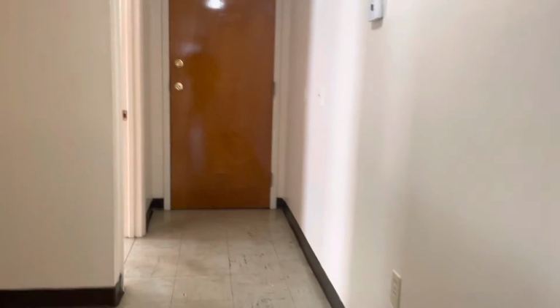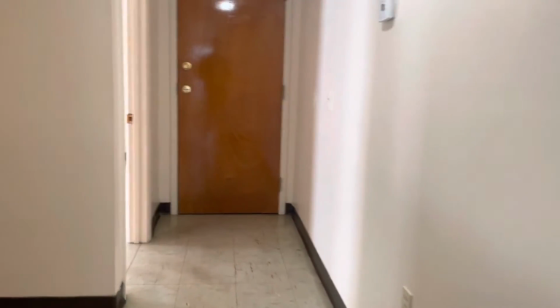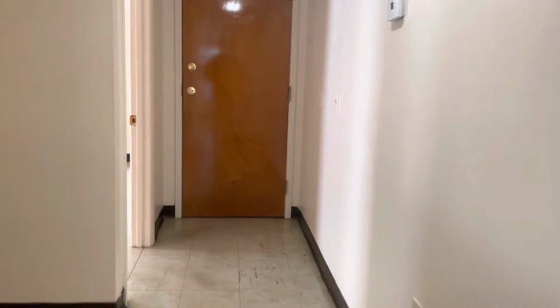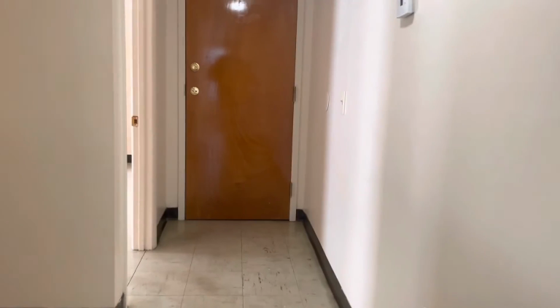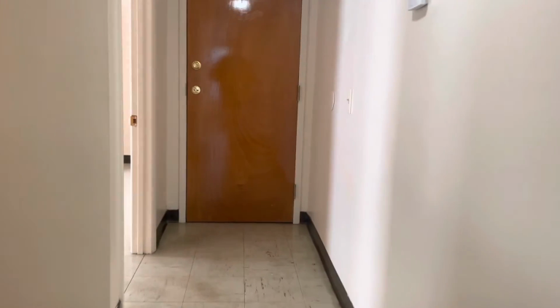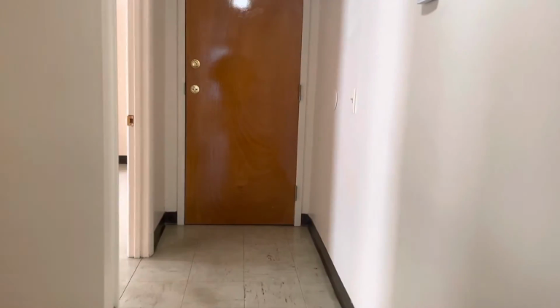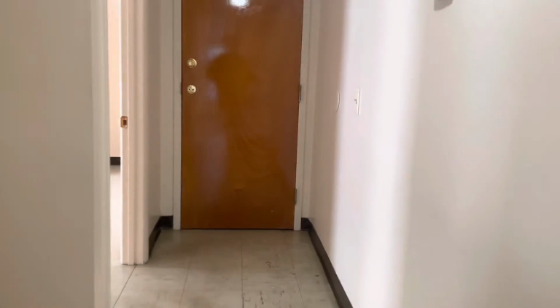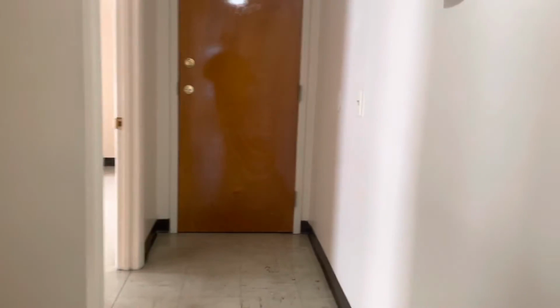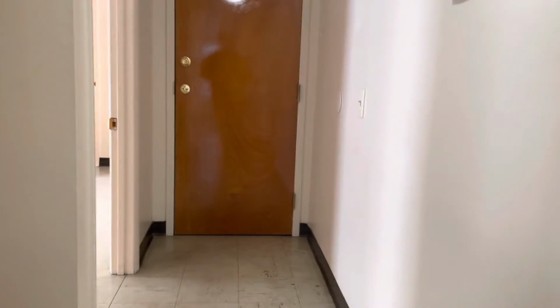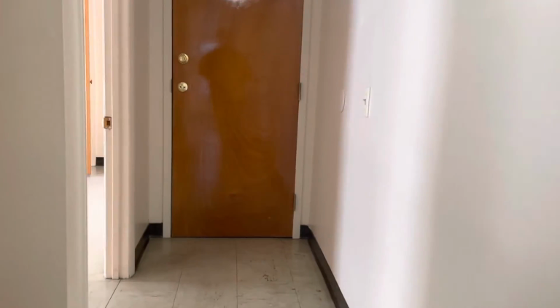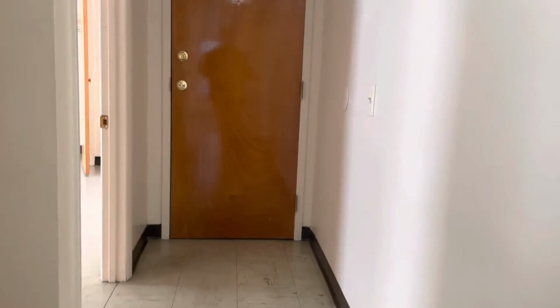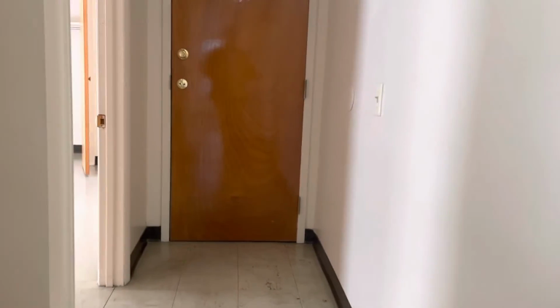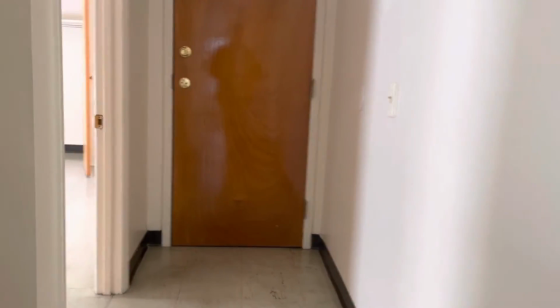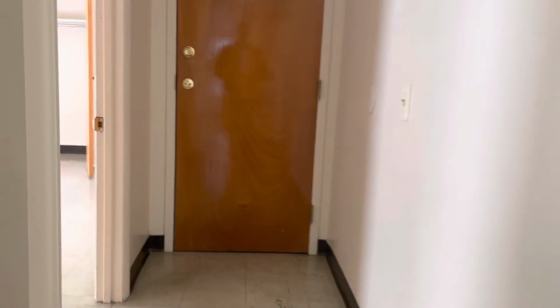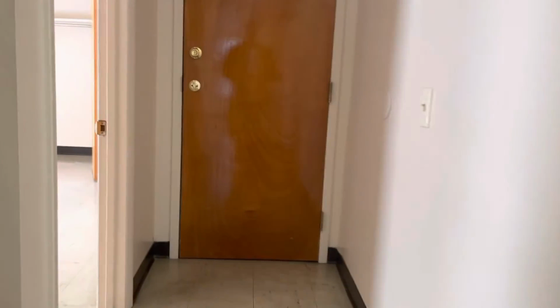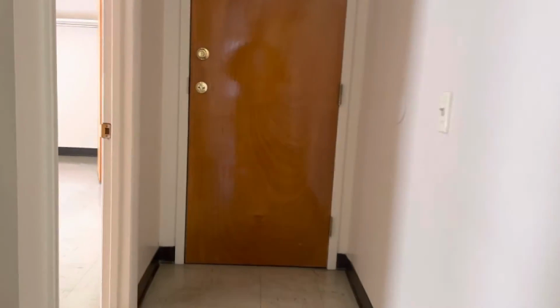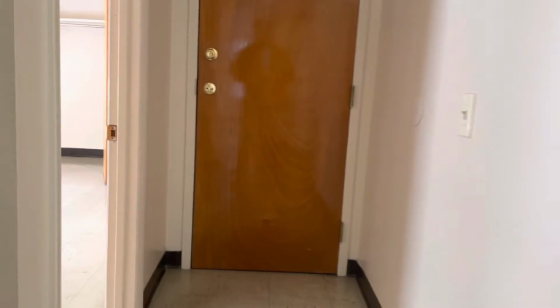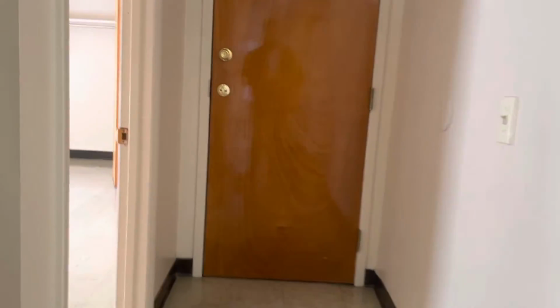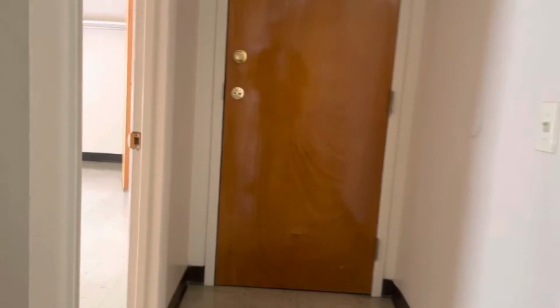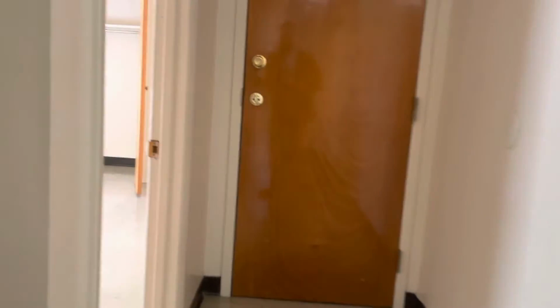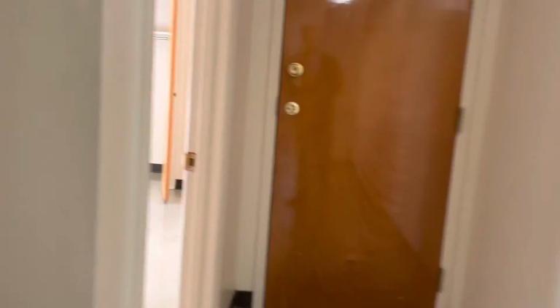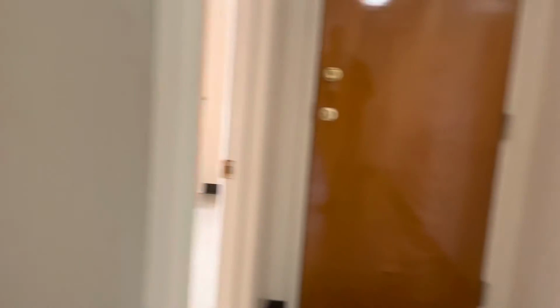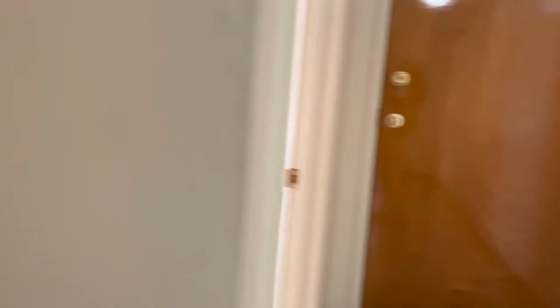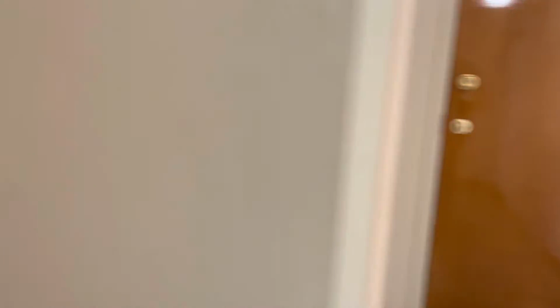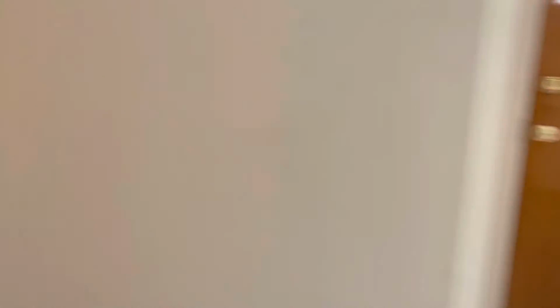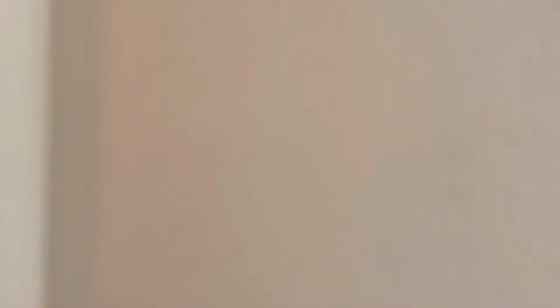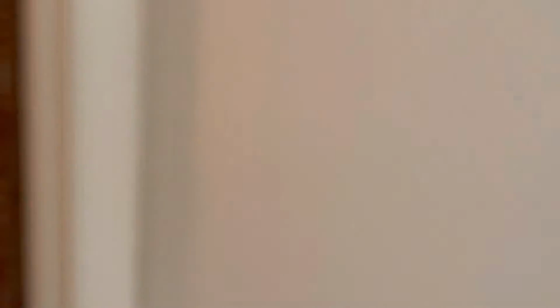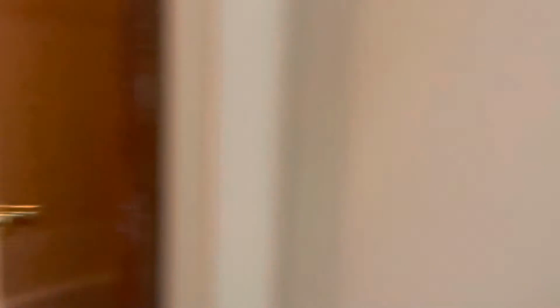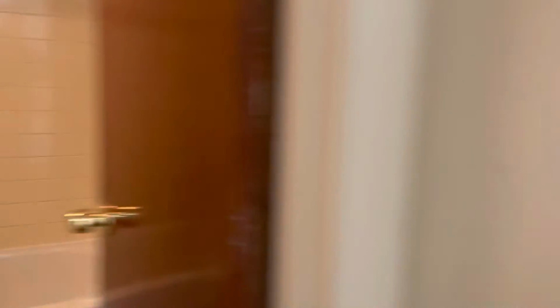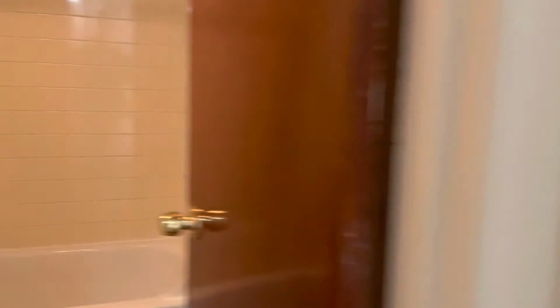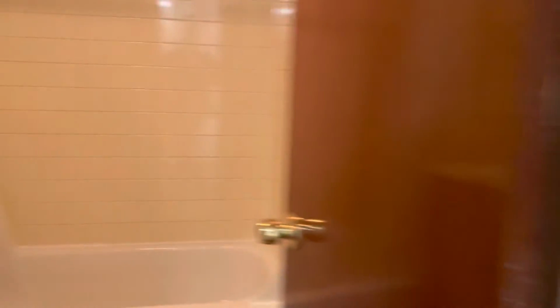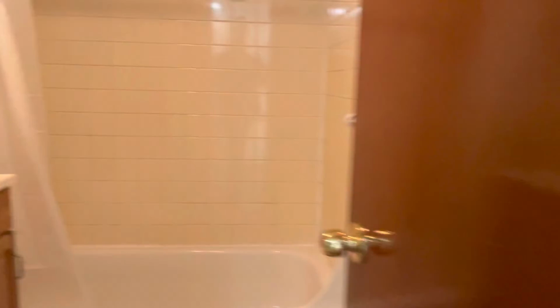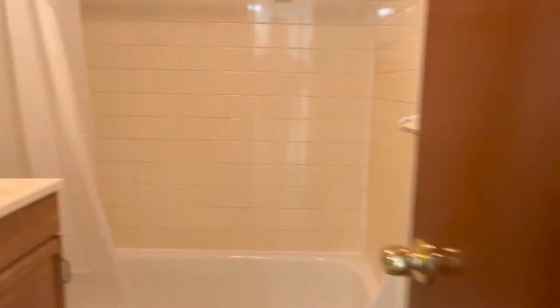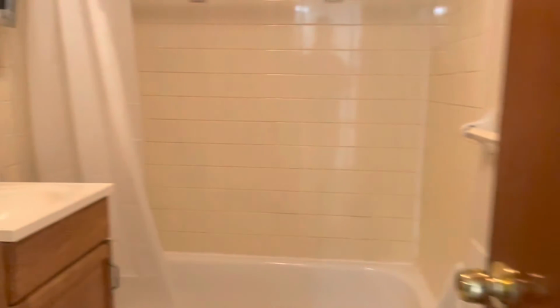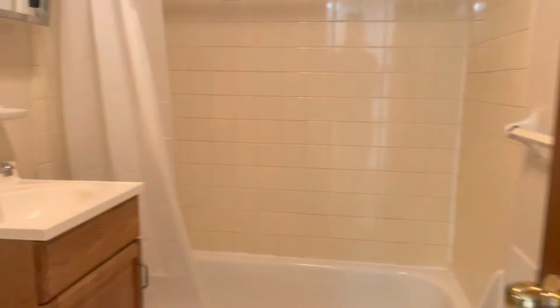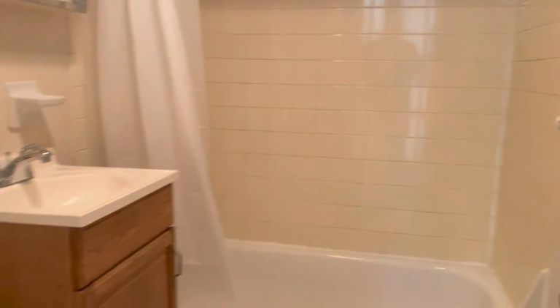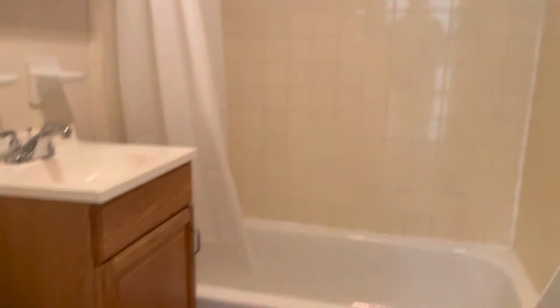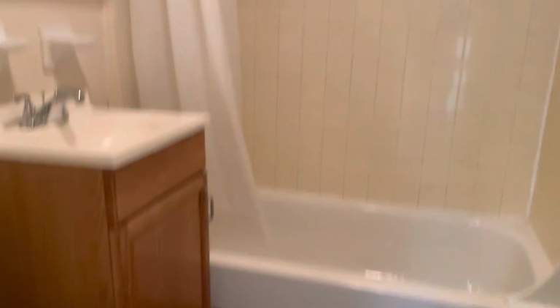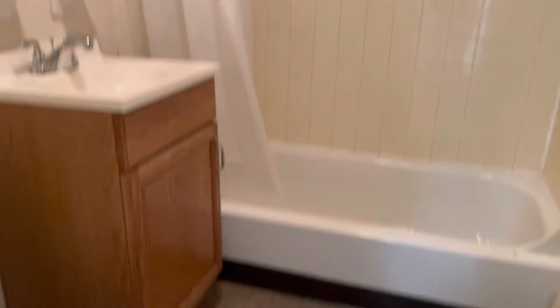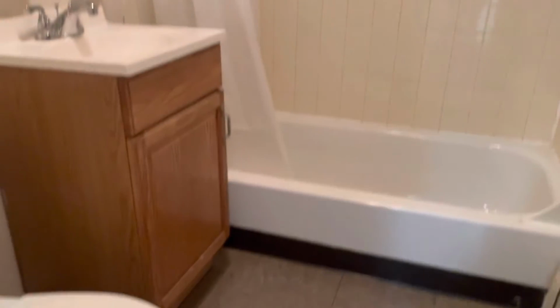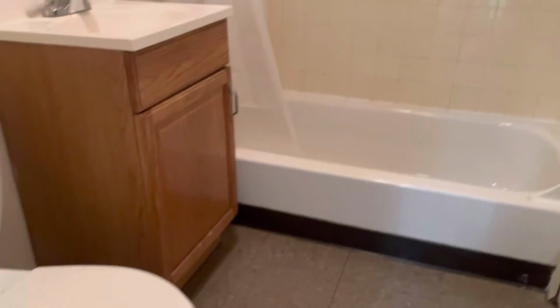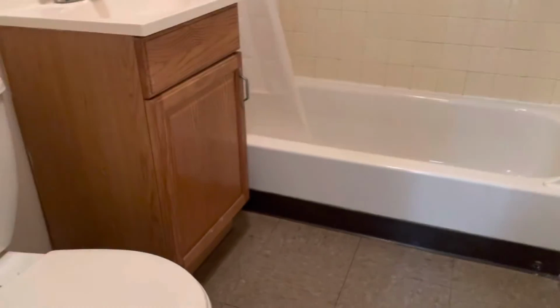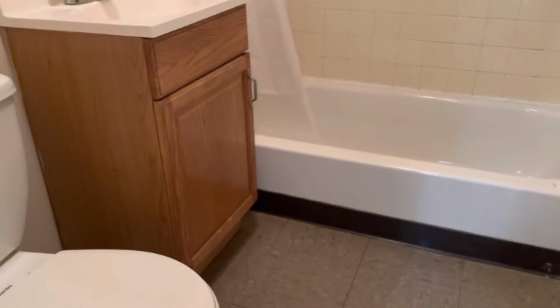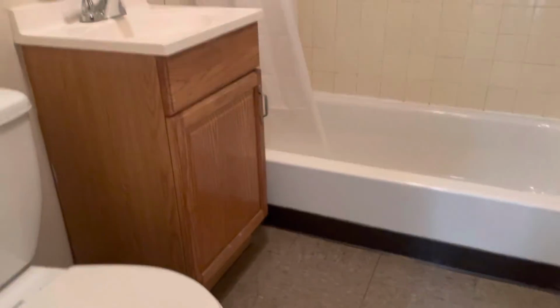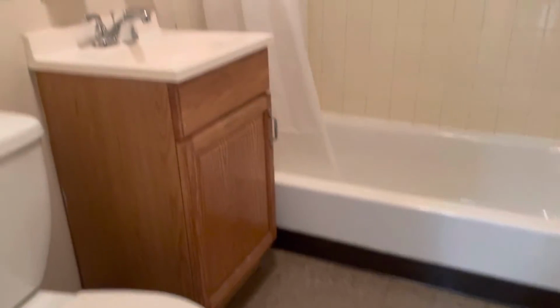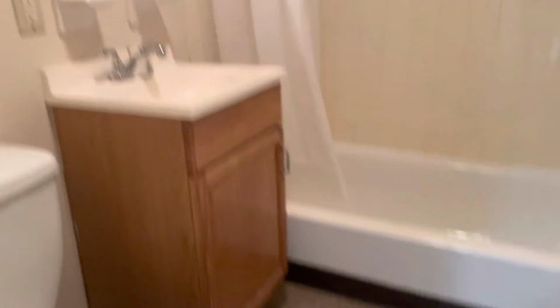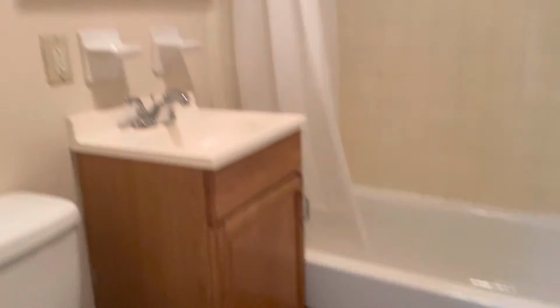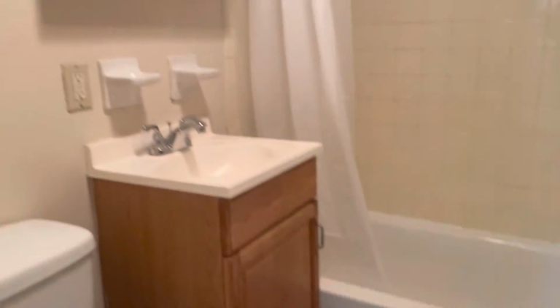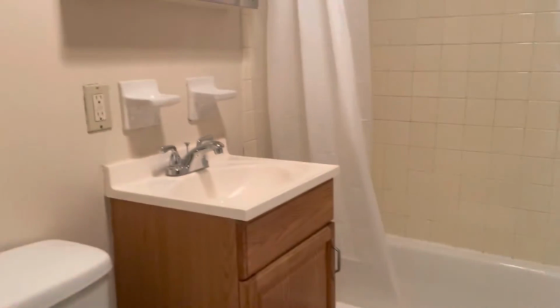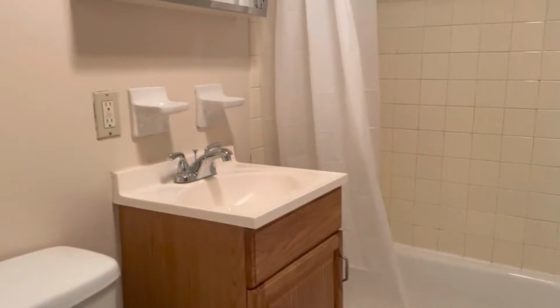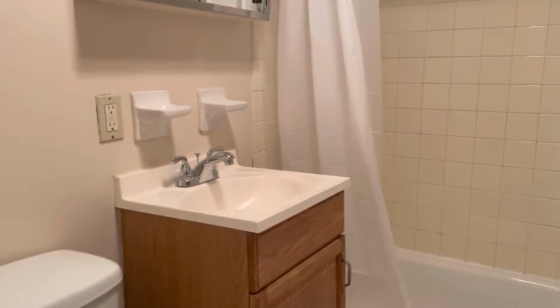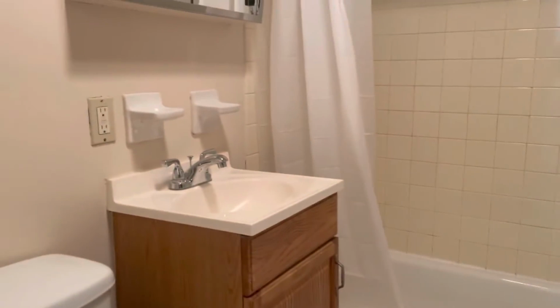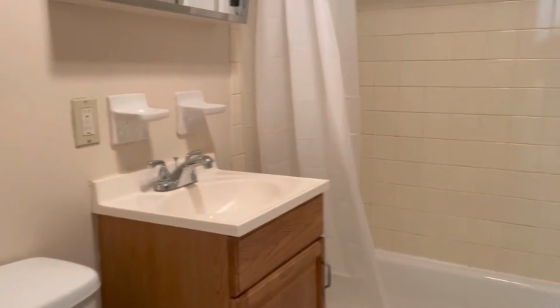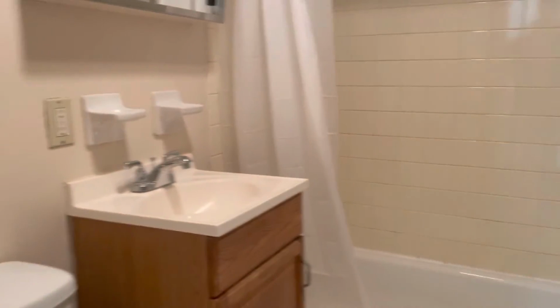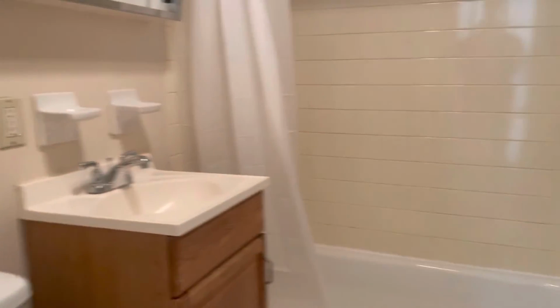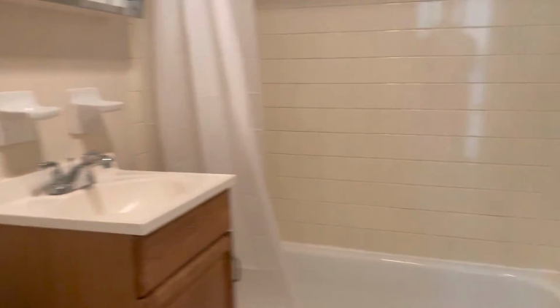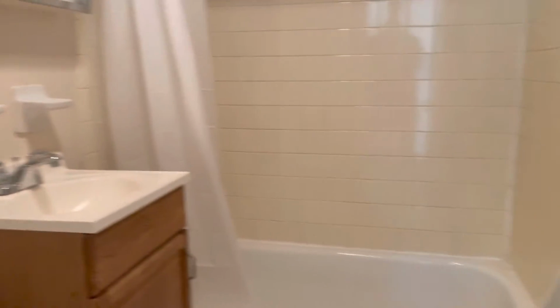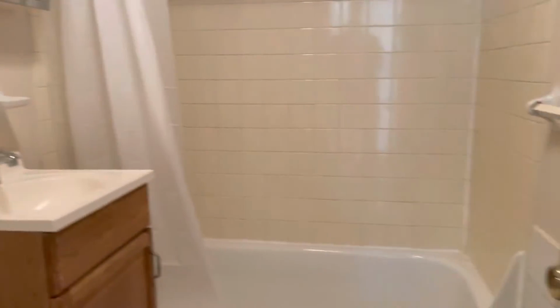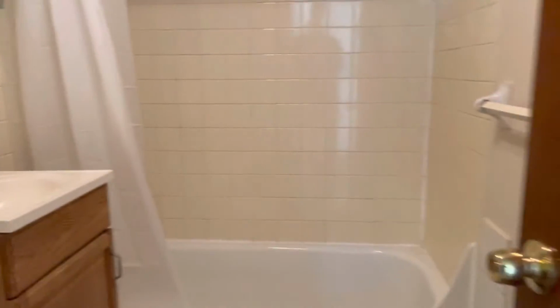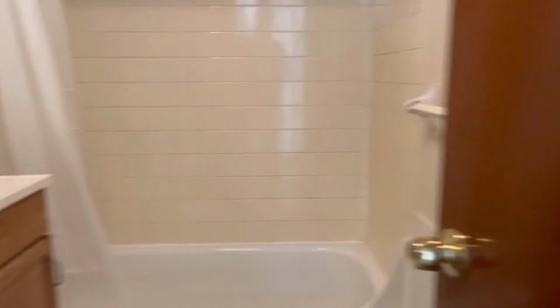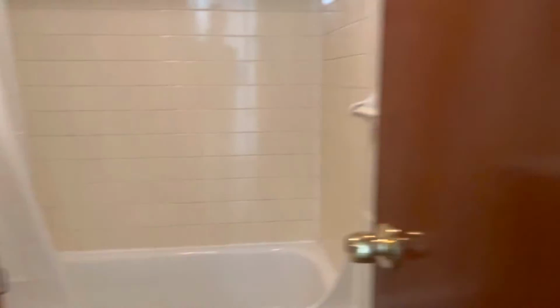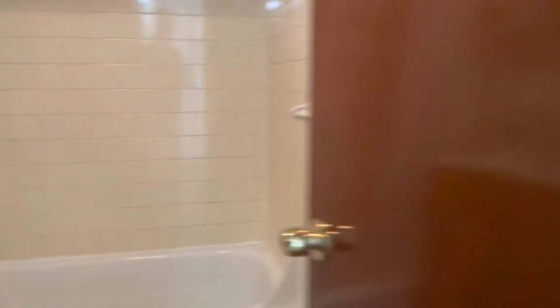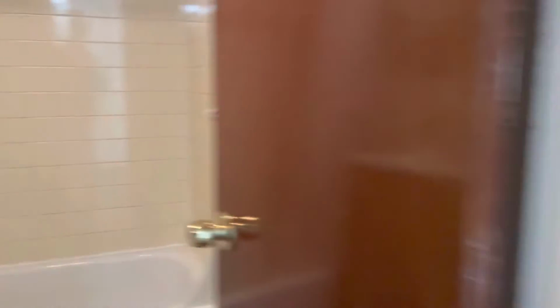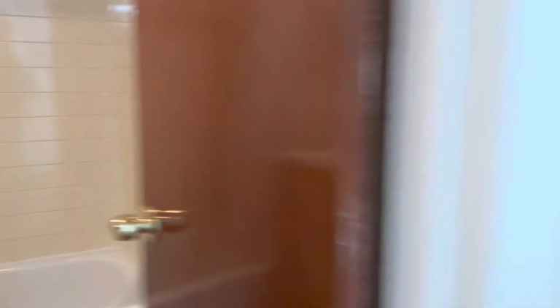Back entrance straight ahead. To my left, bathroom — shower, tub, and vanity.